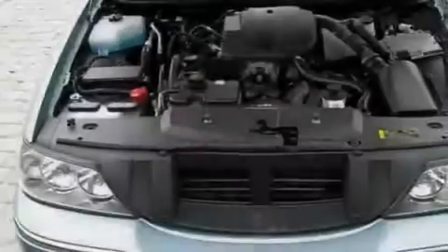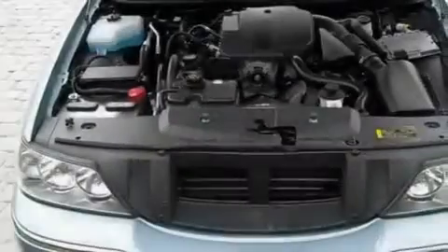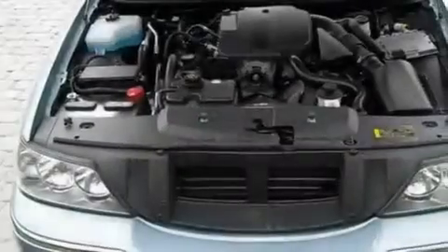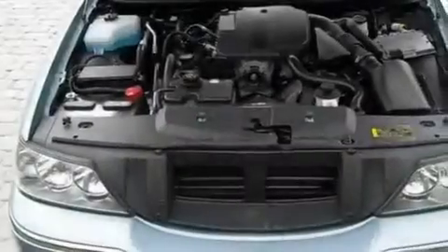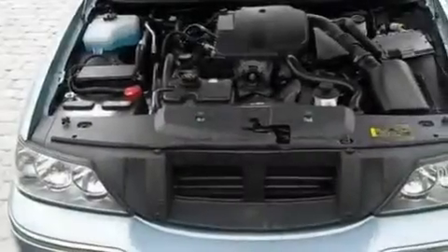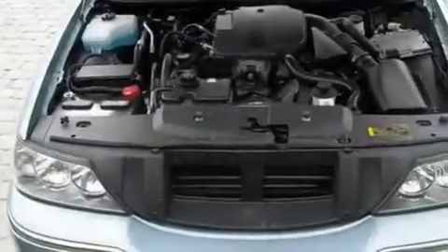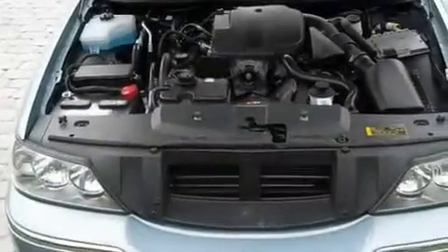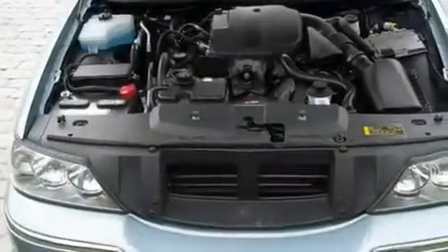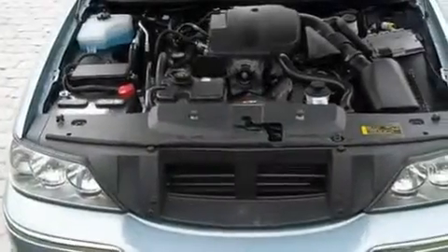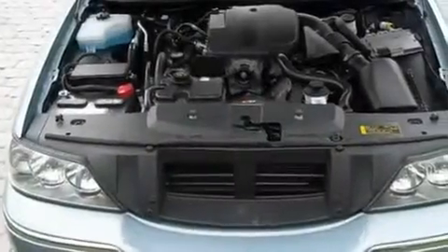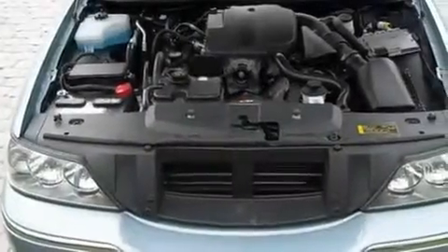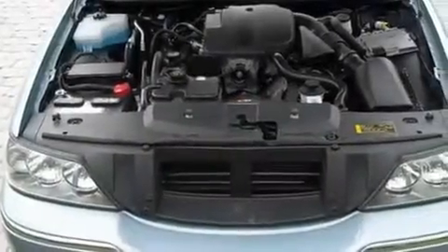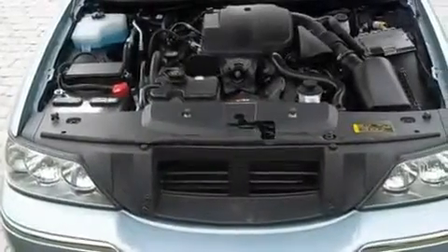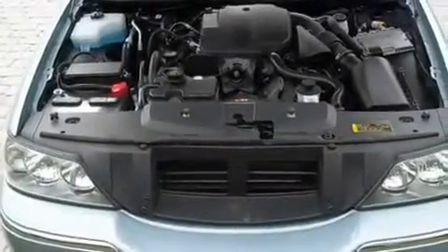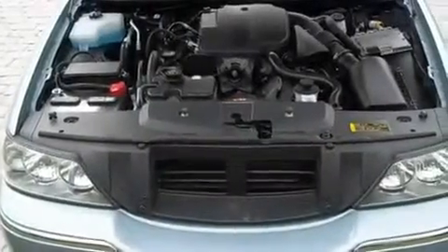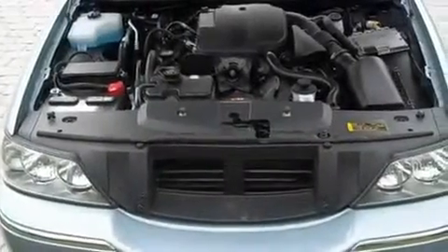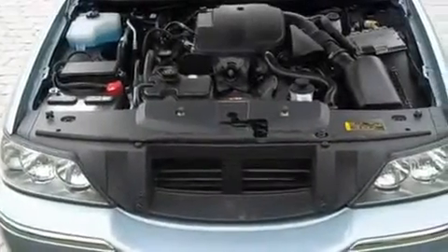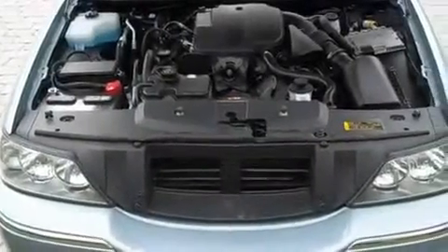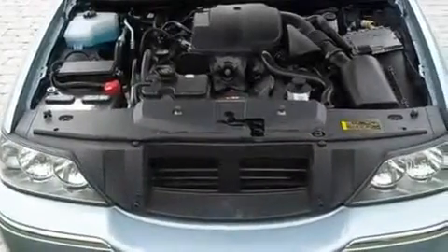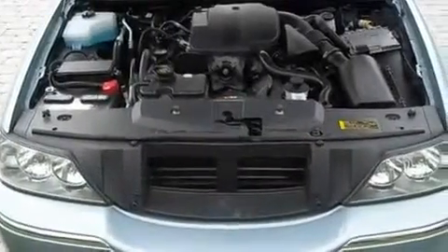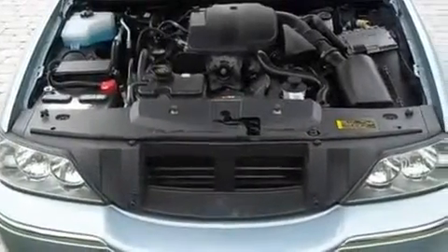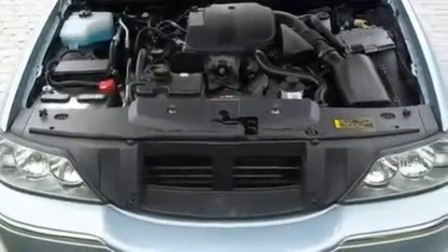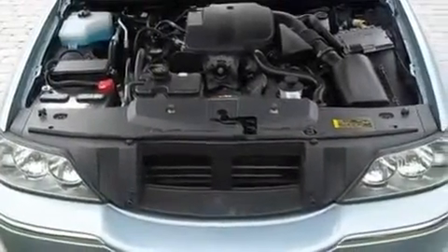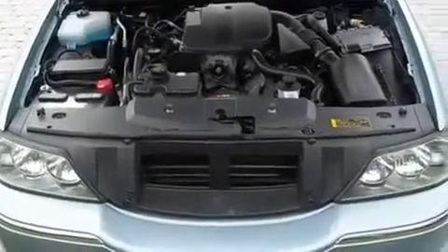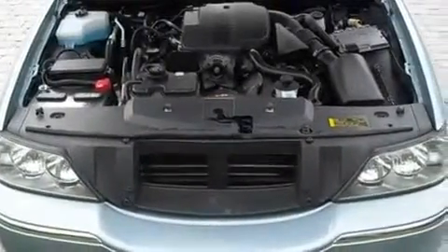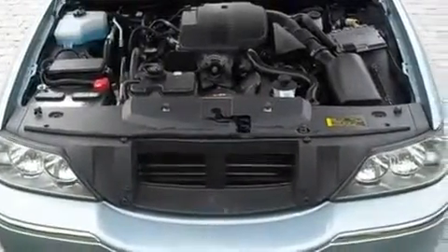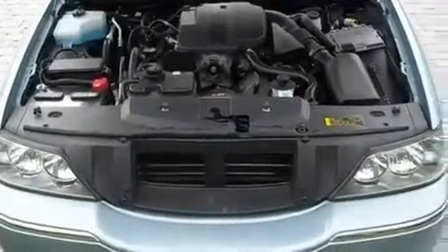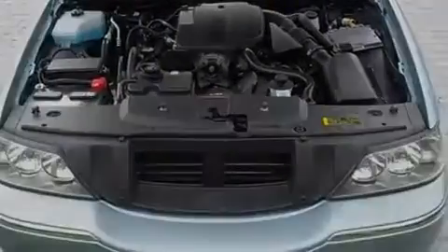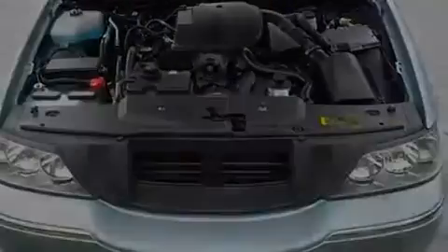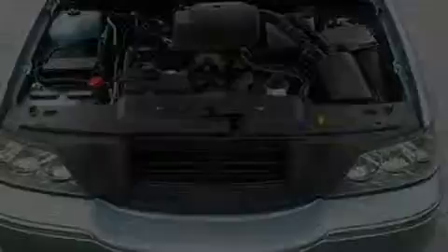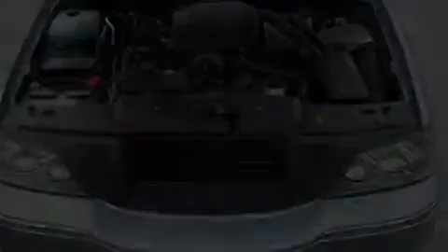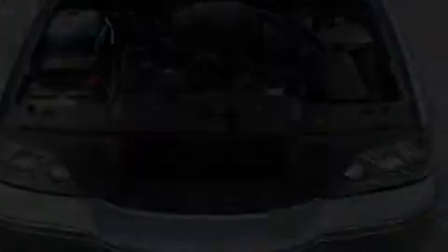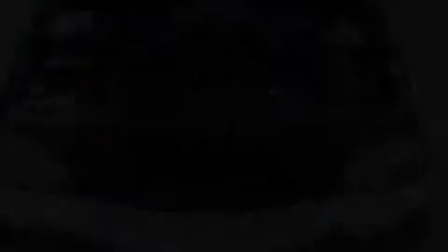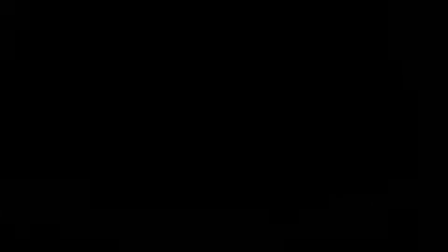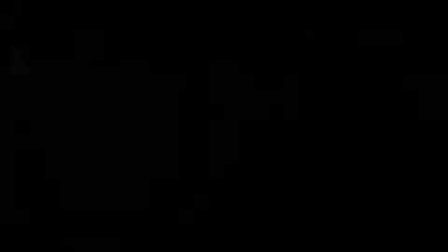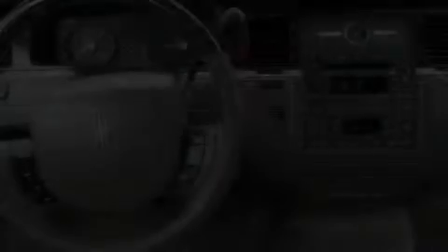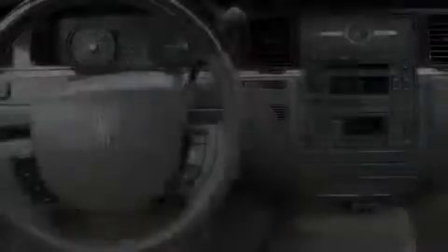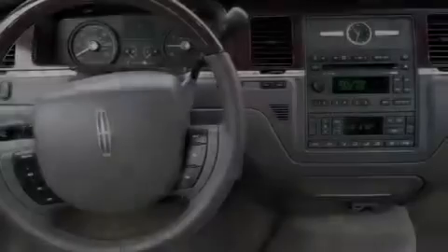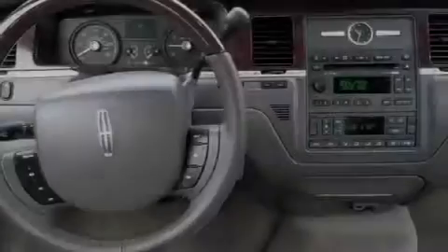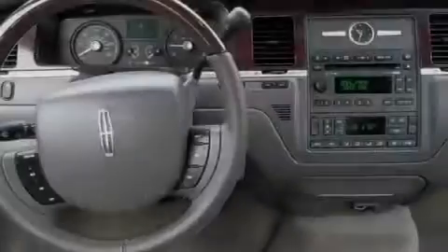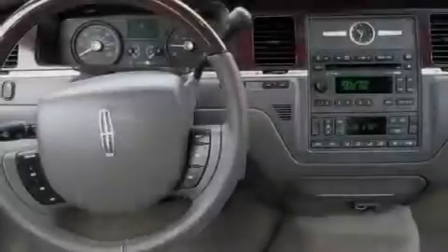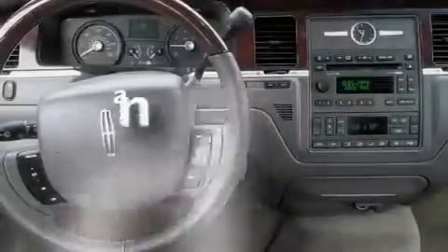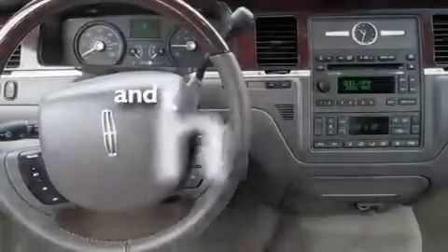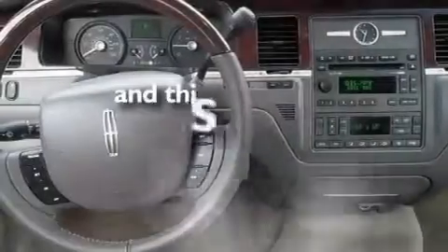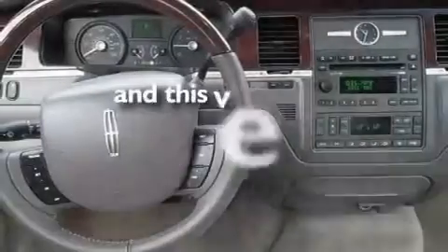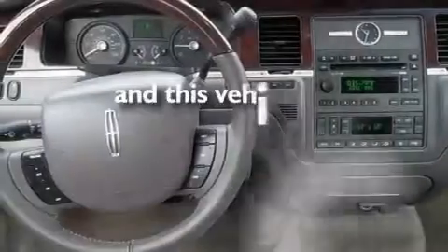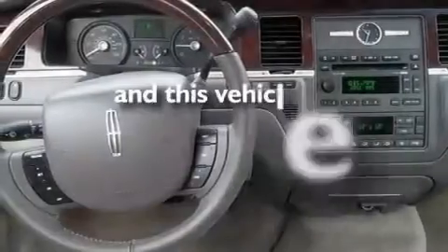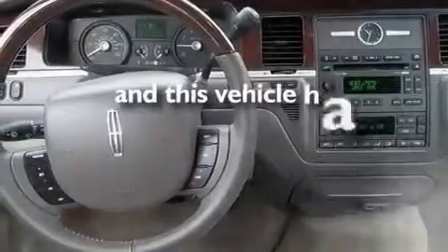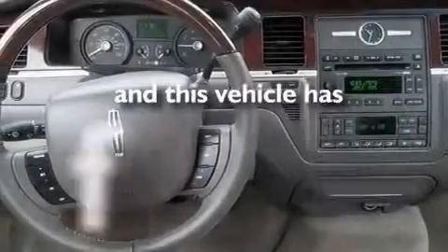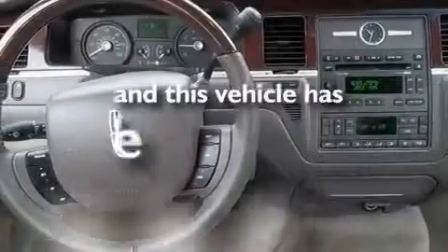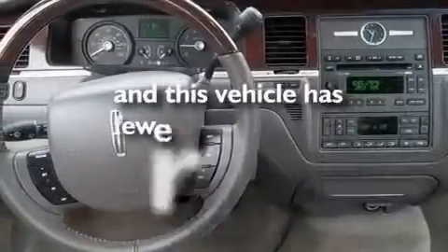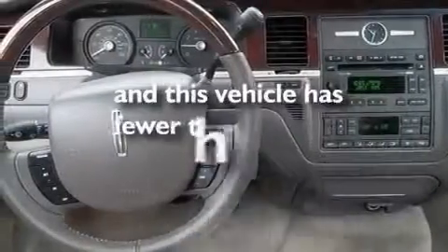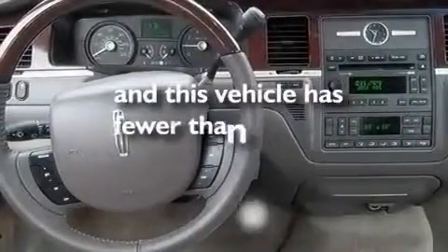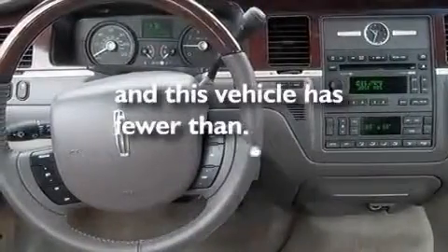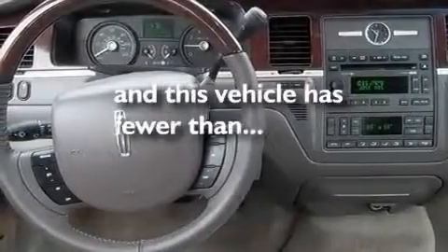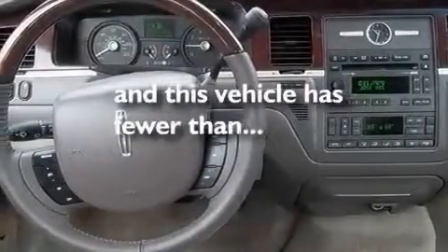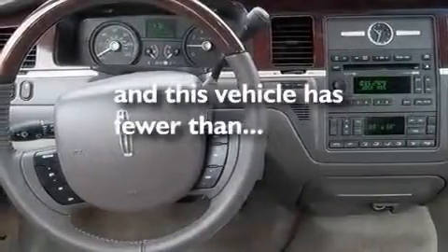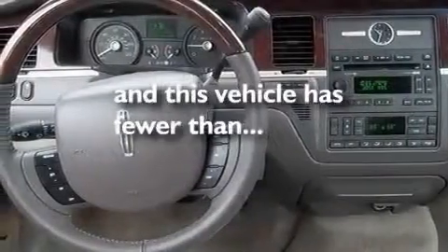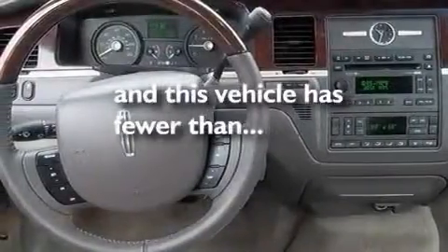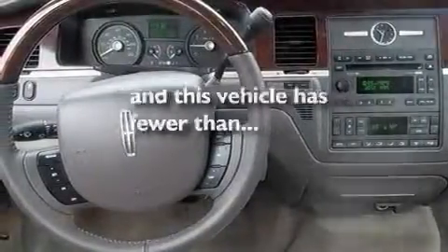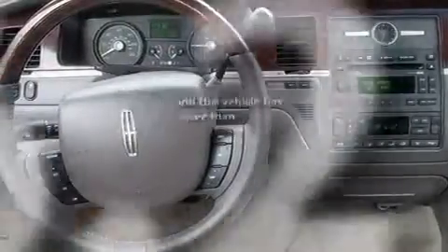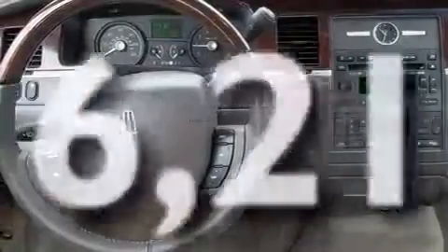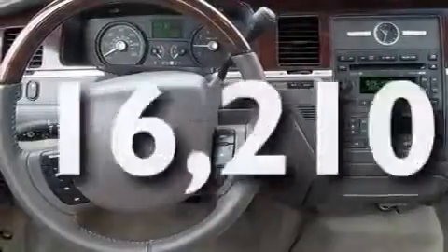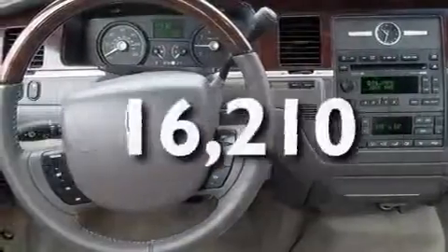Additional features include a low tire pressure indicator, steering wheel mounted controls, and this vehicle has less than 17,000 miles.